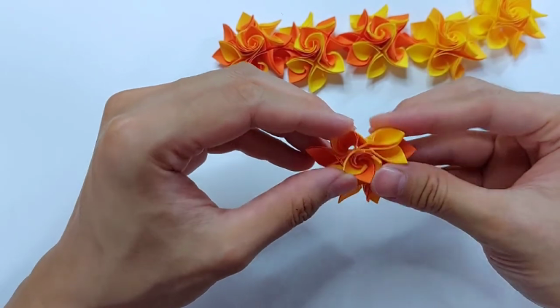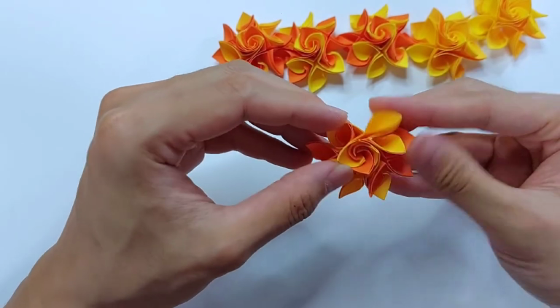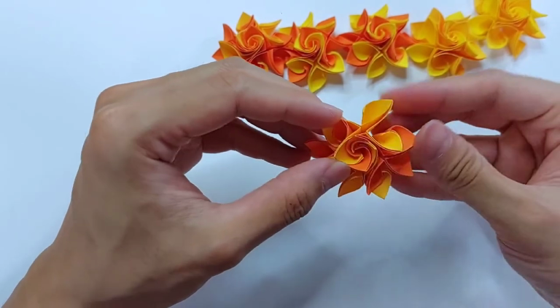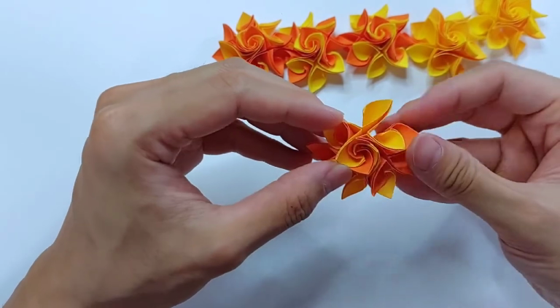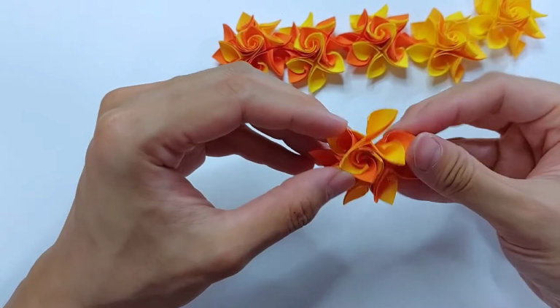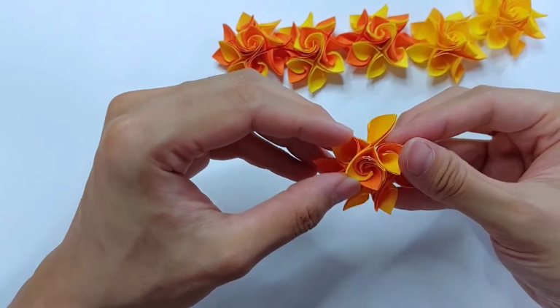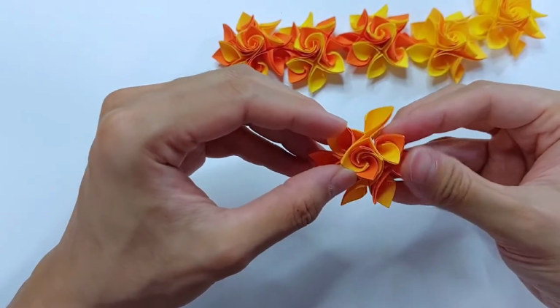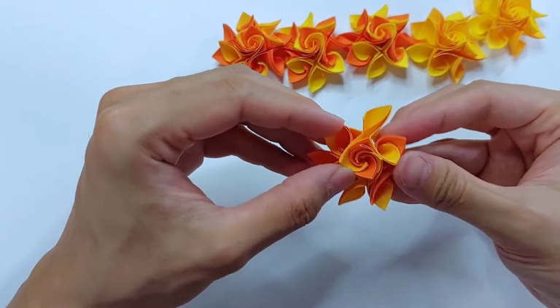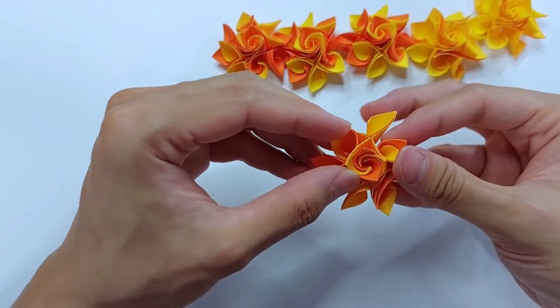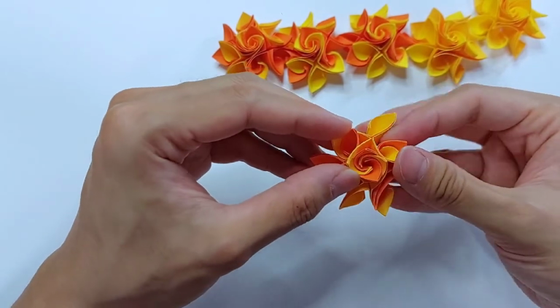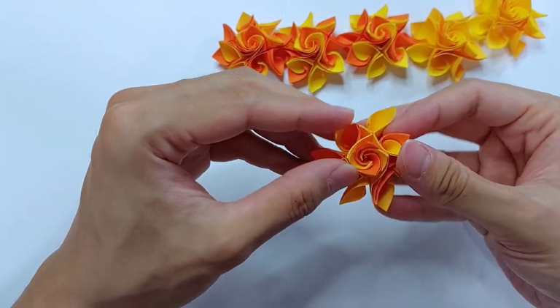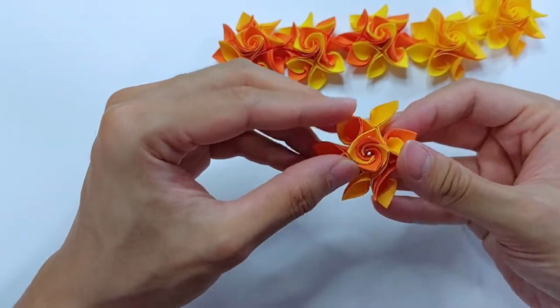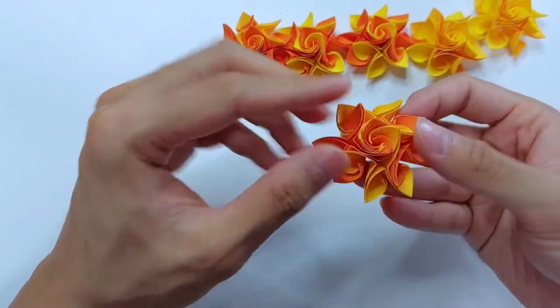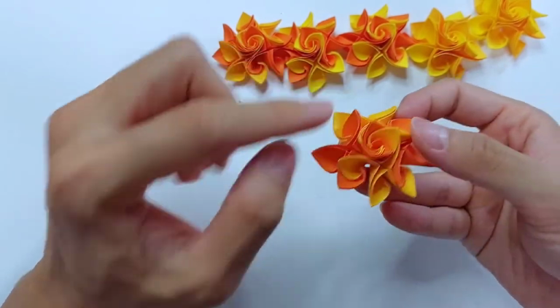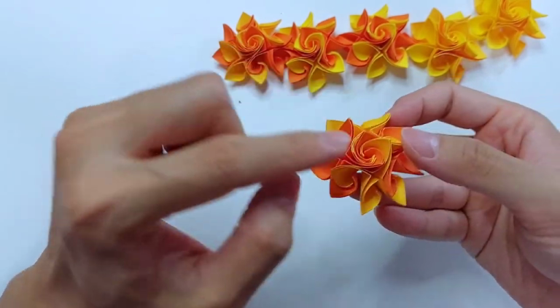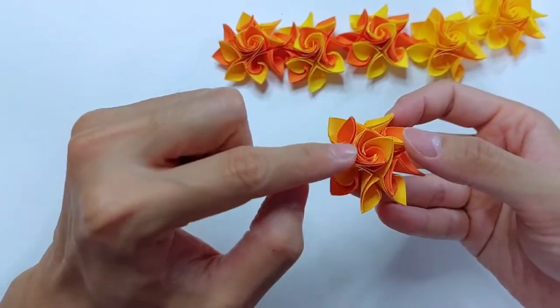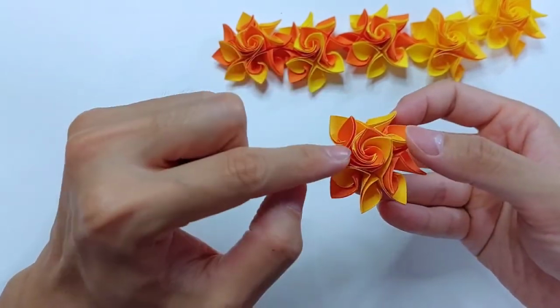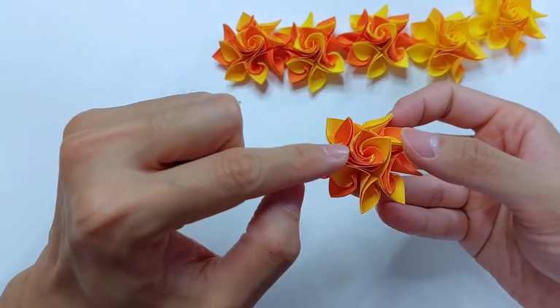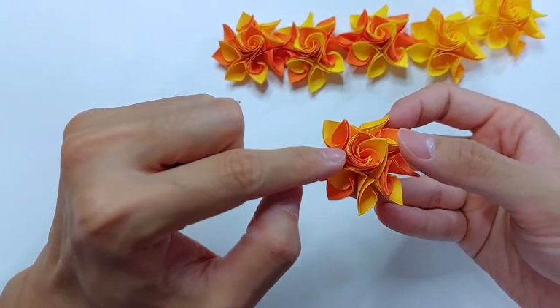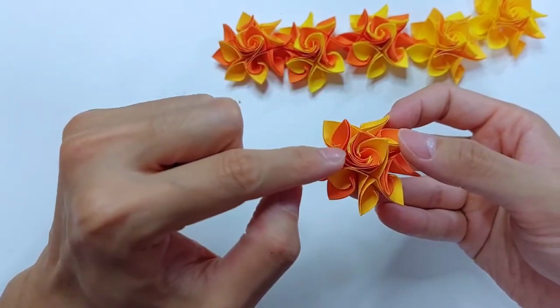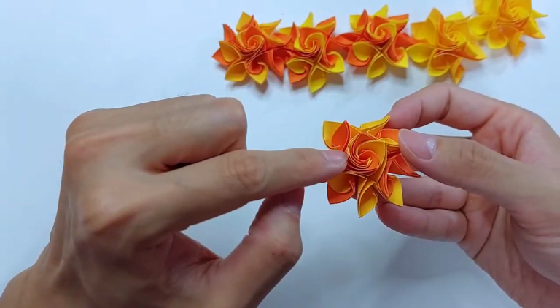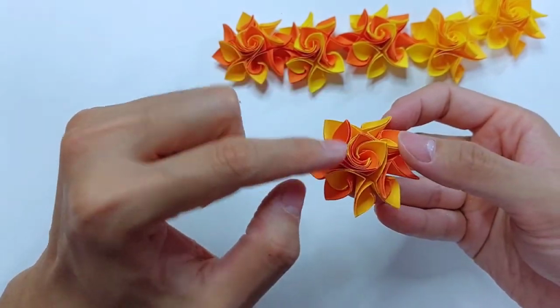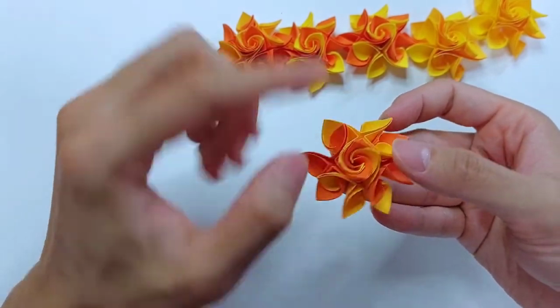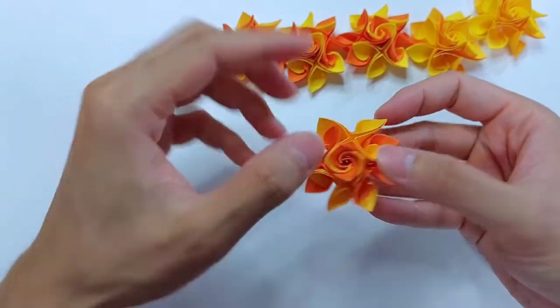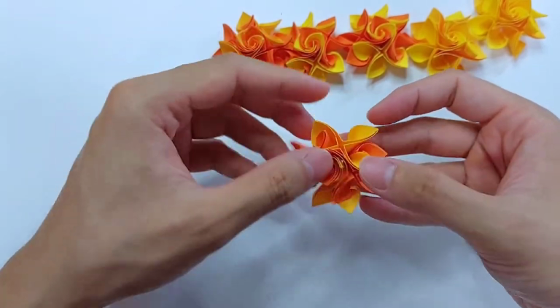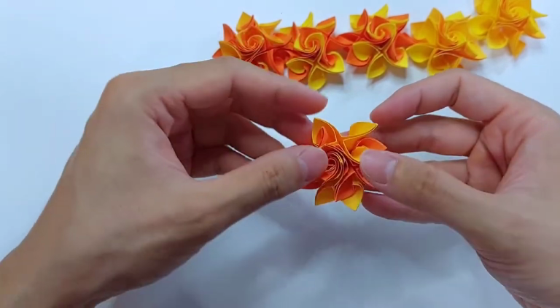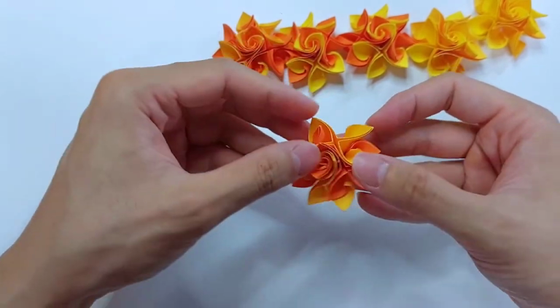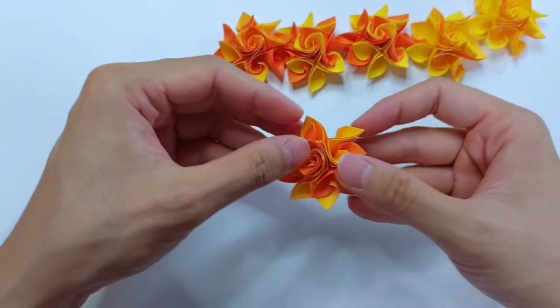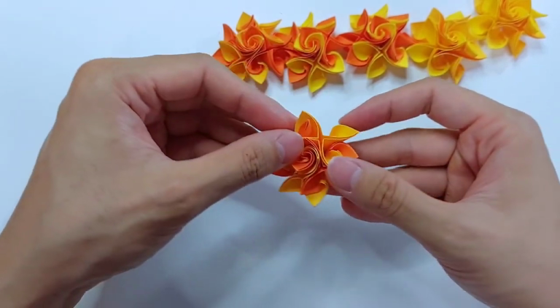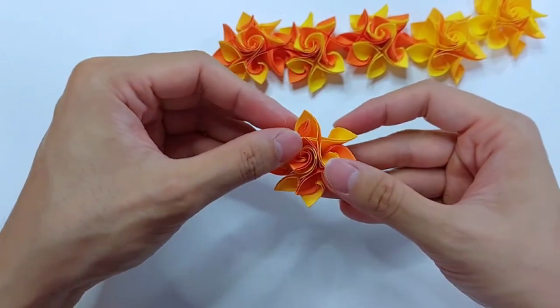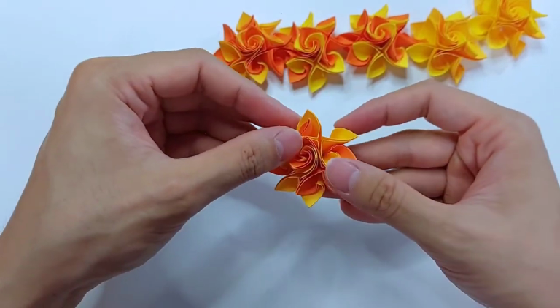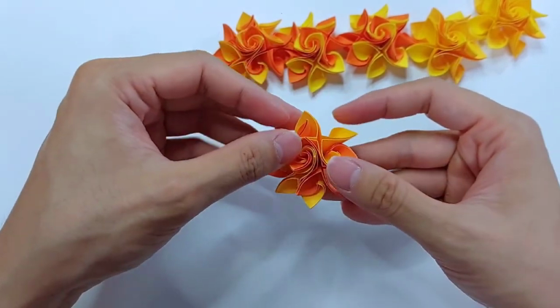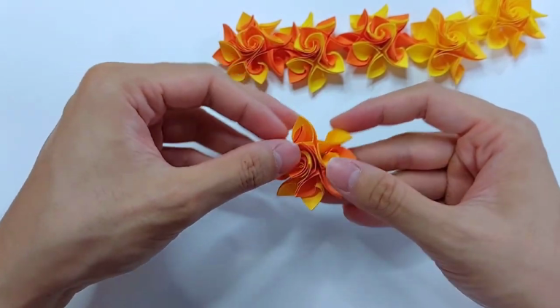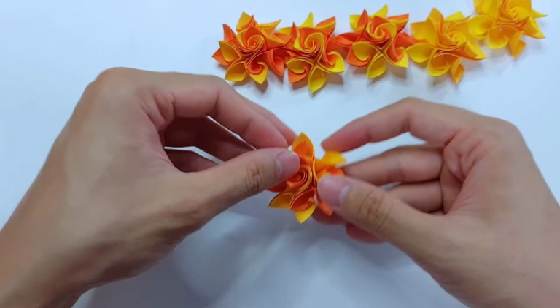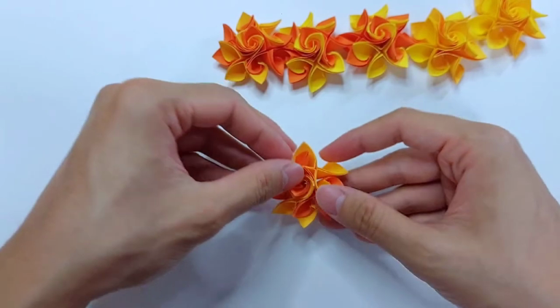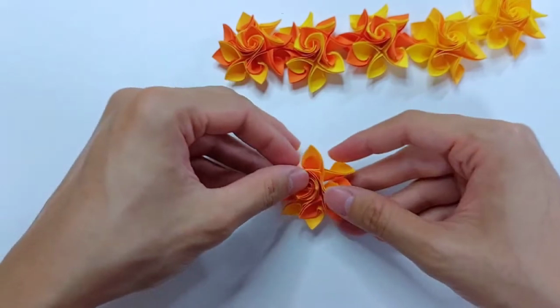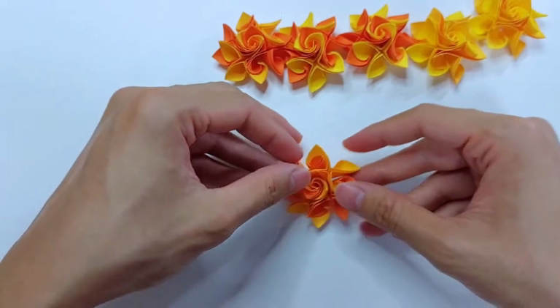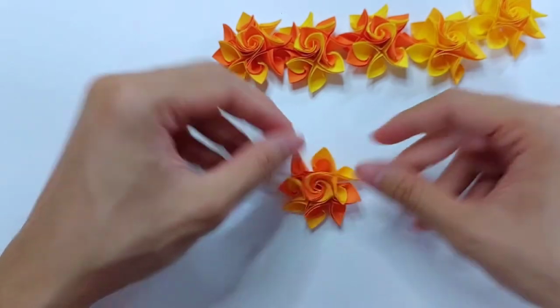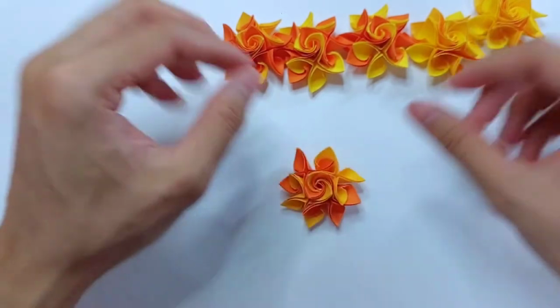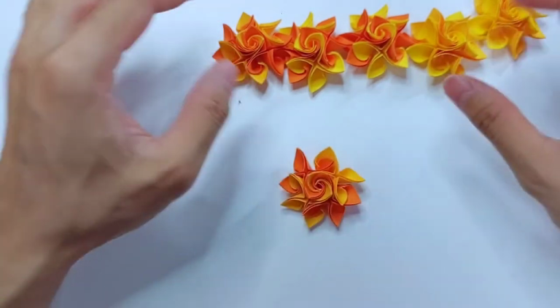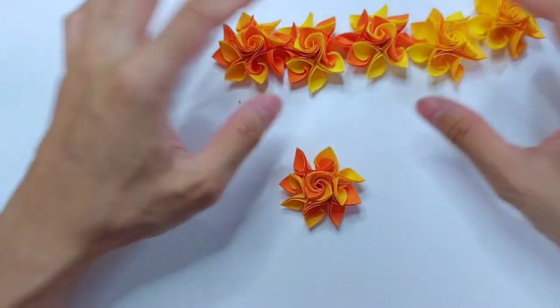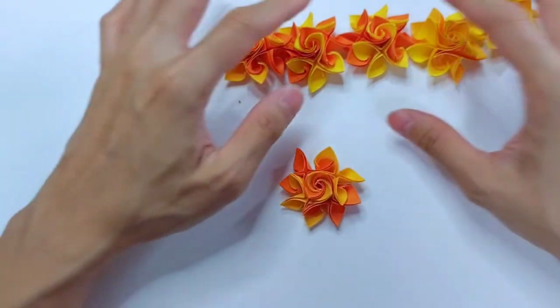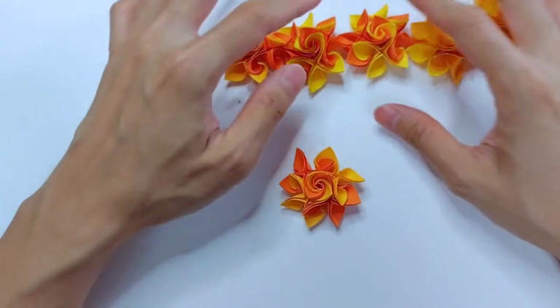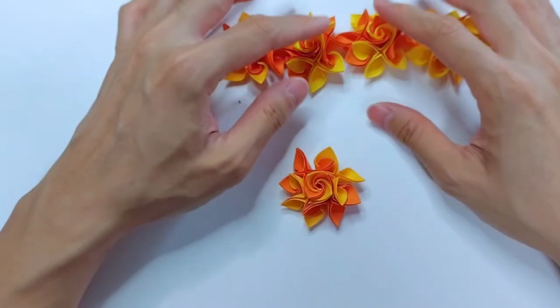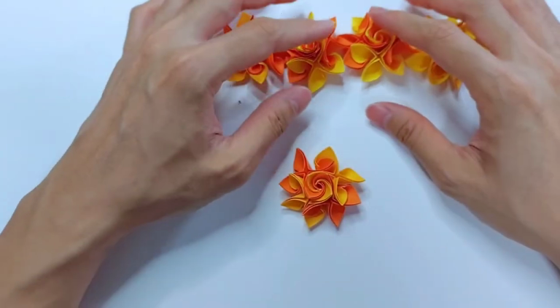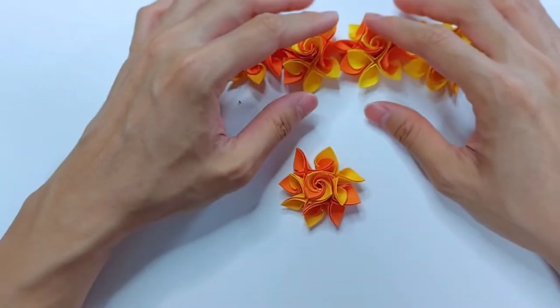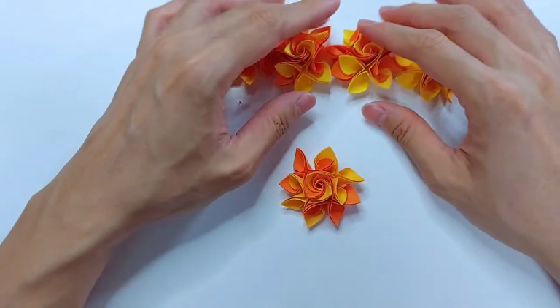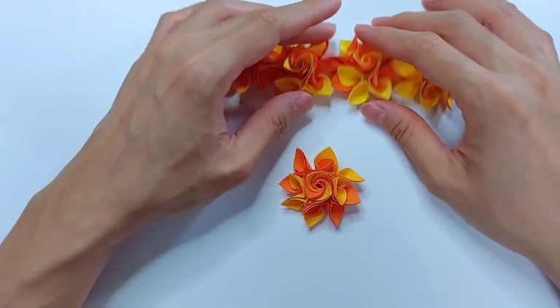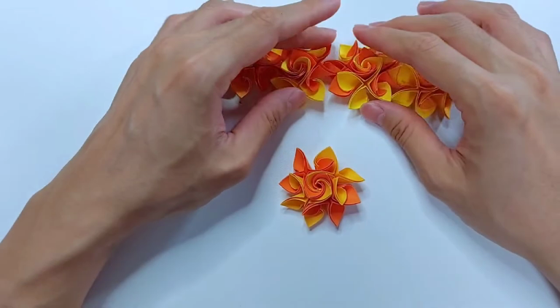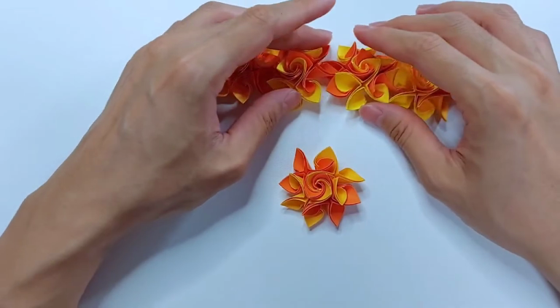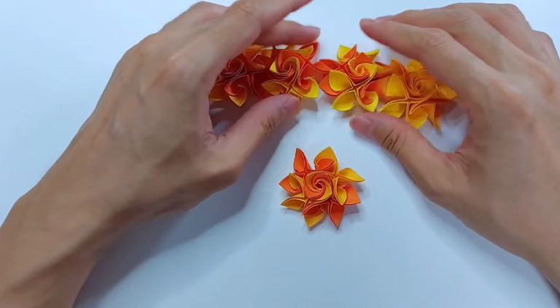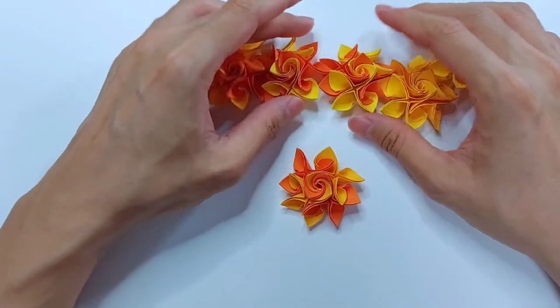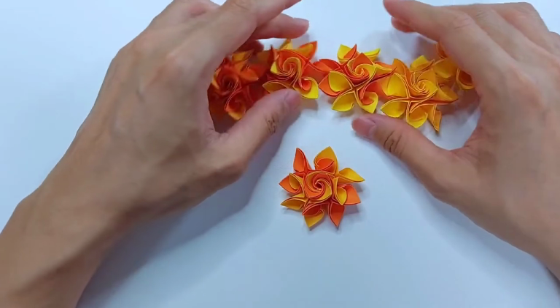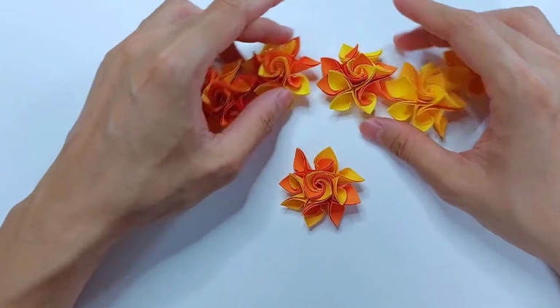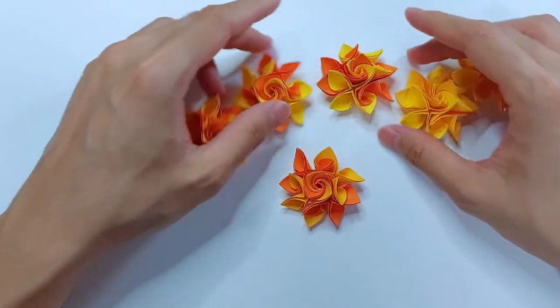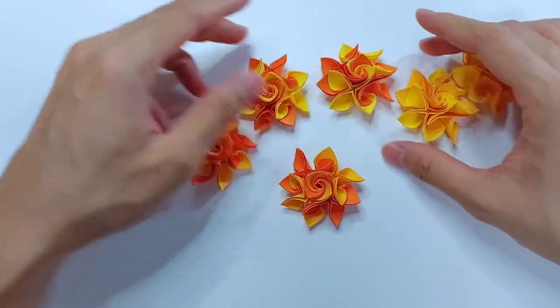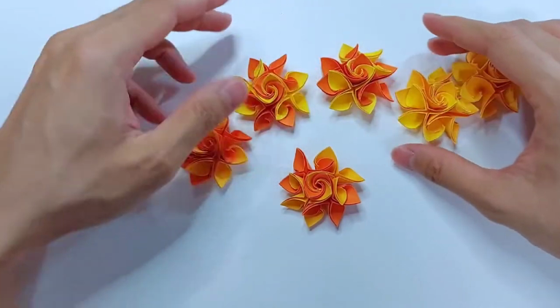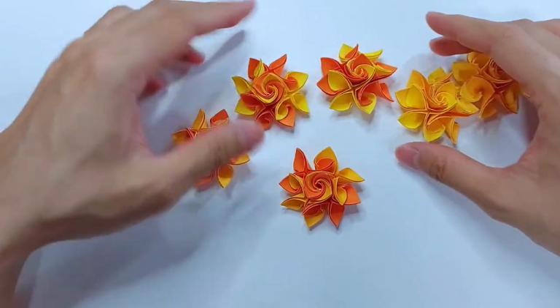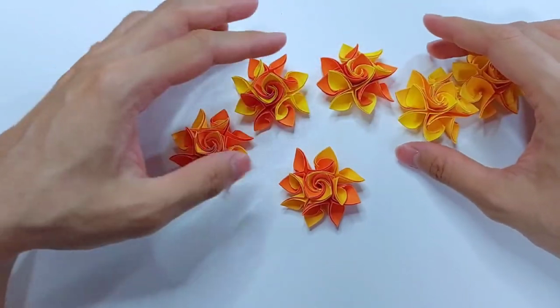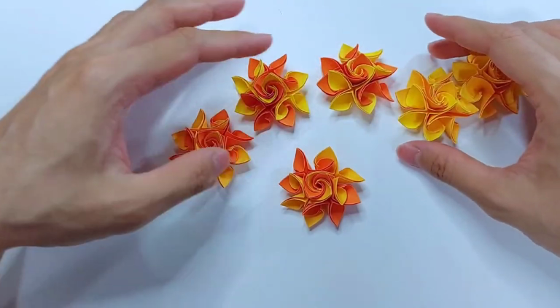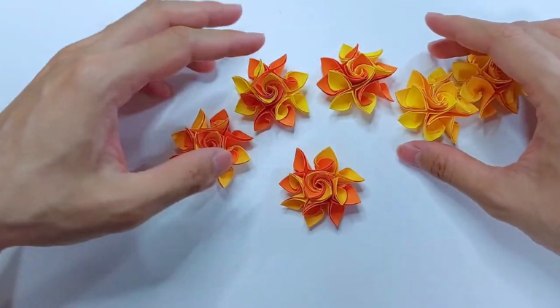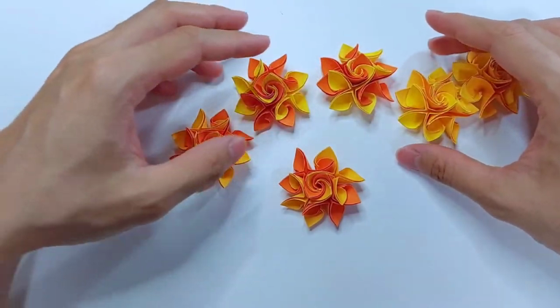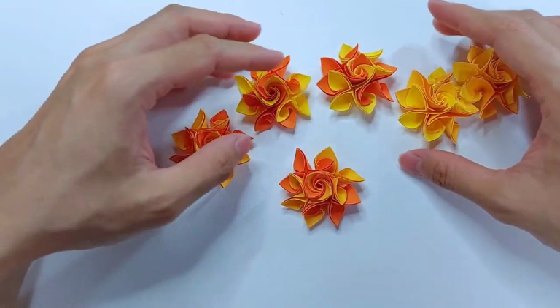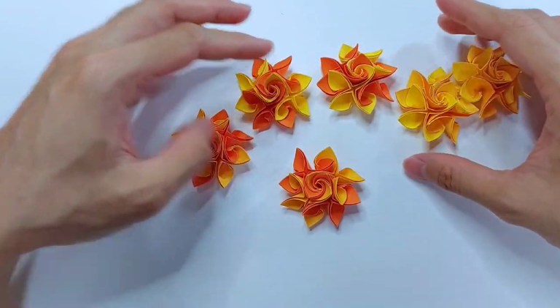We will be needing six of these, a total of 24 units. I have here six.